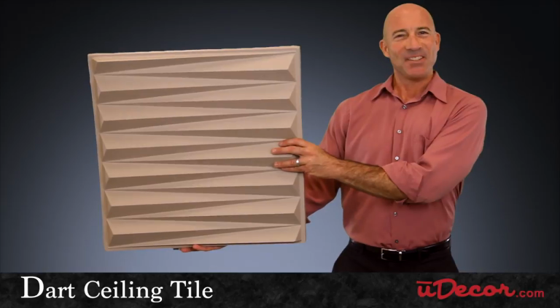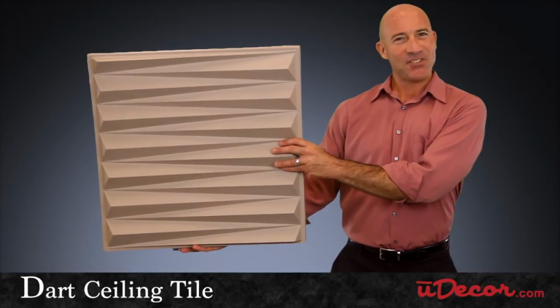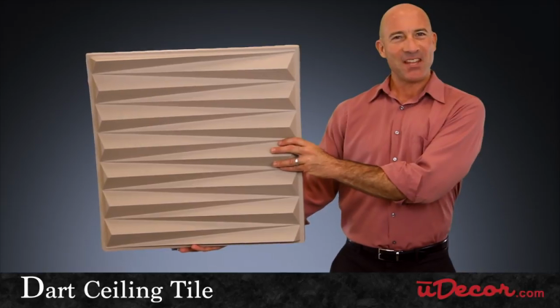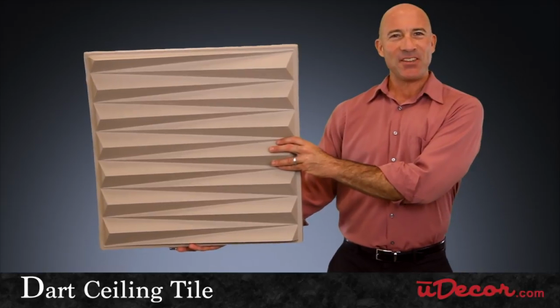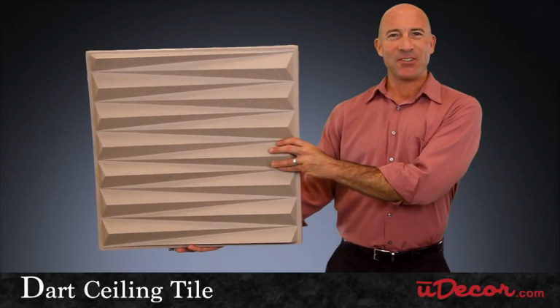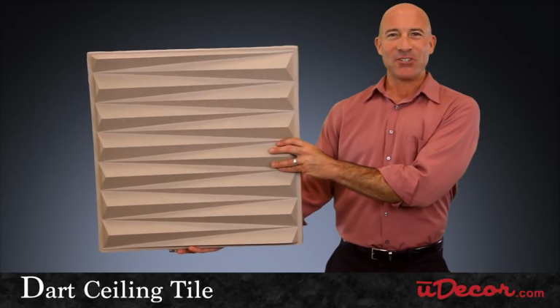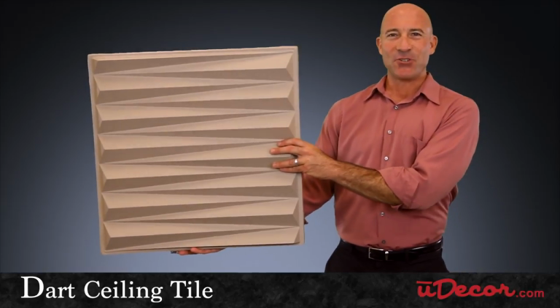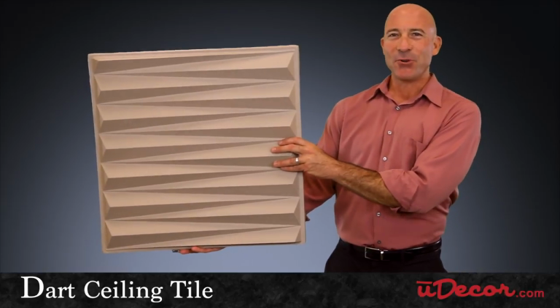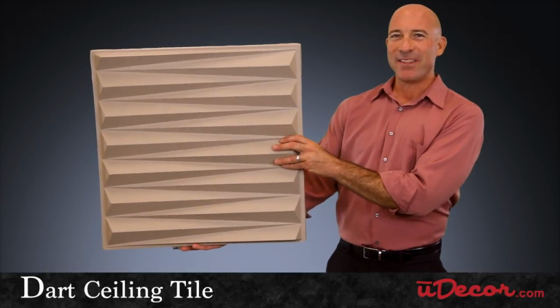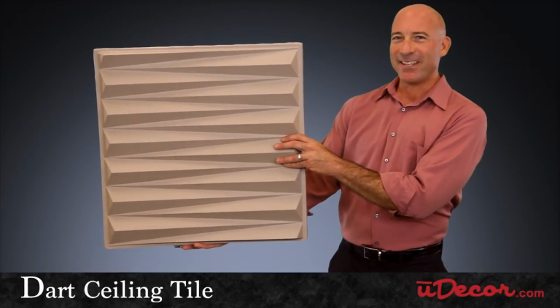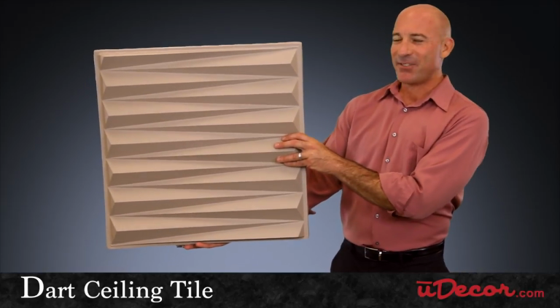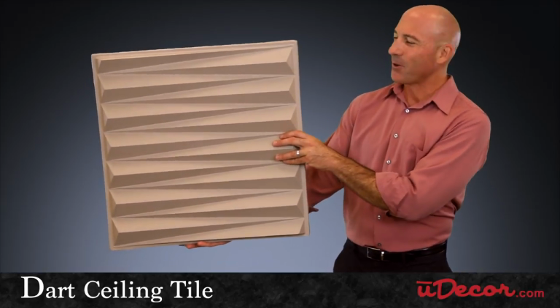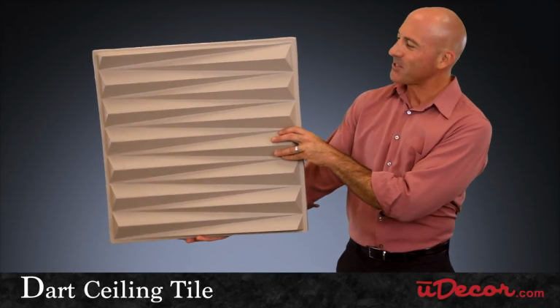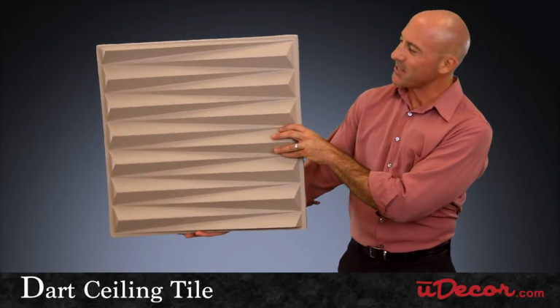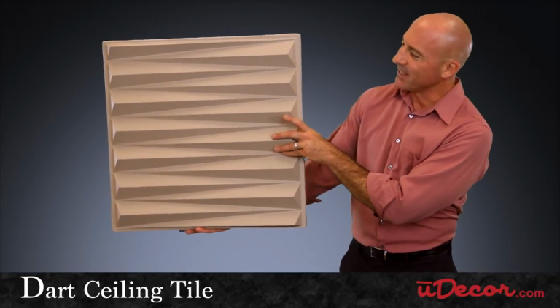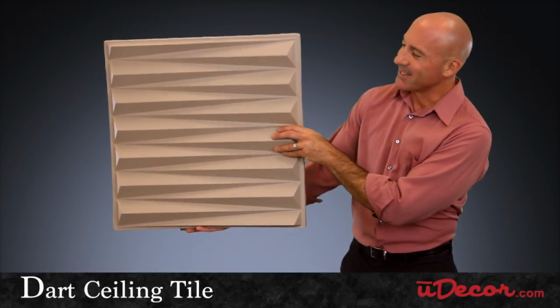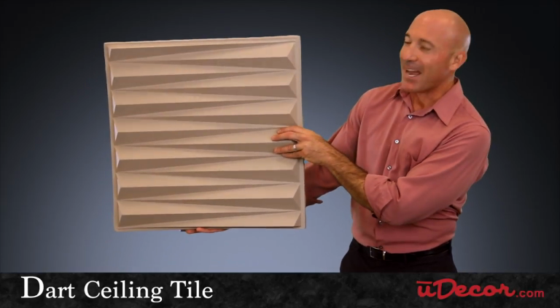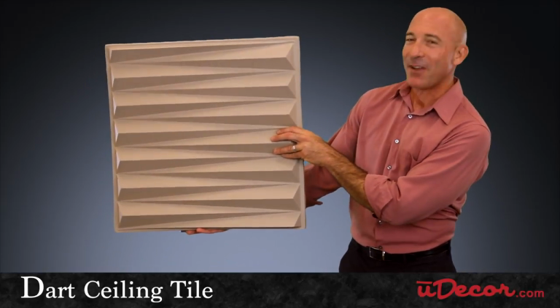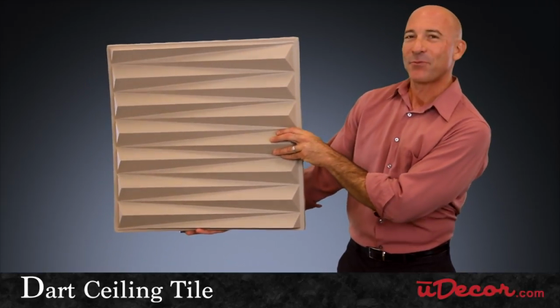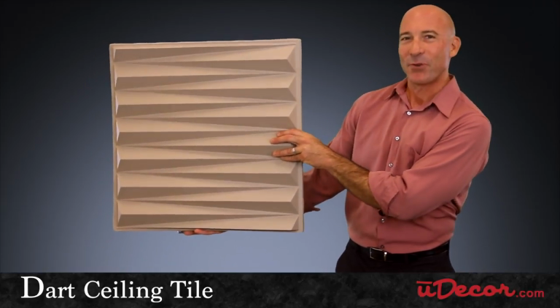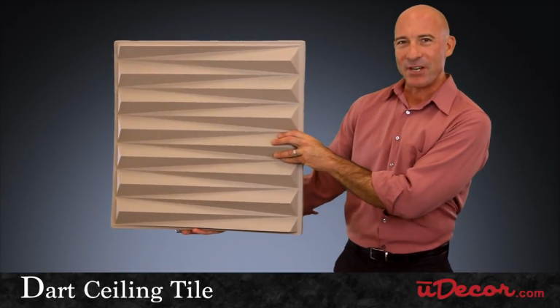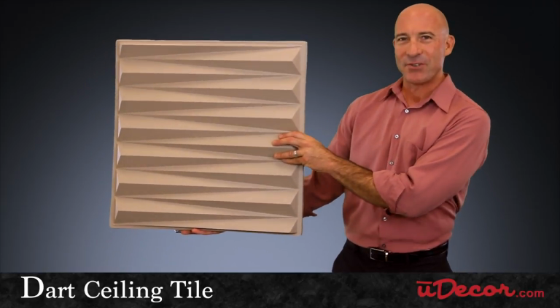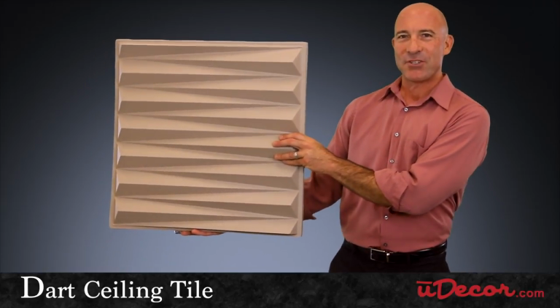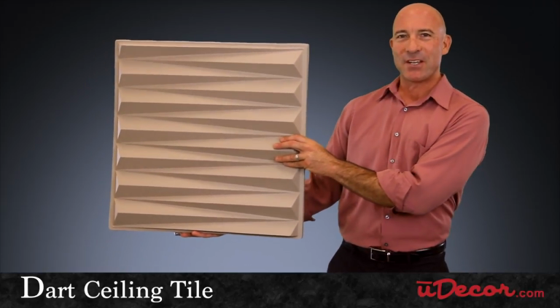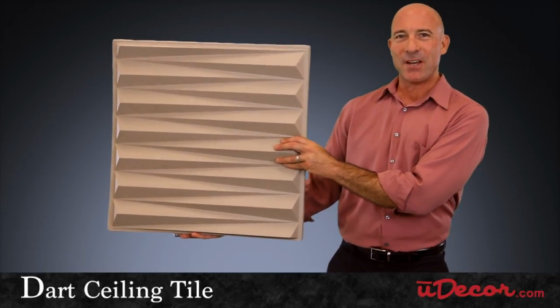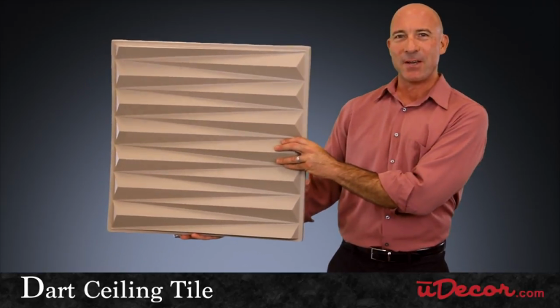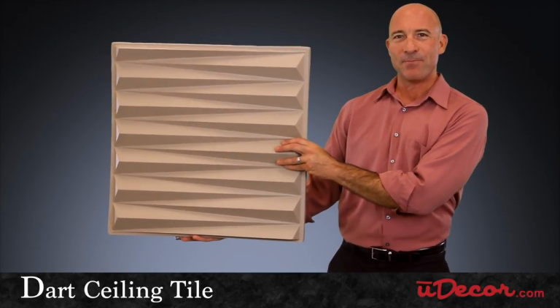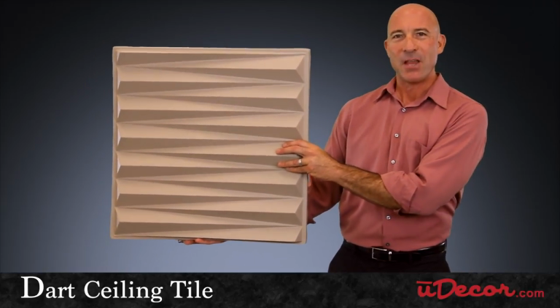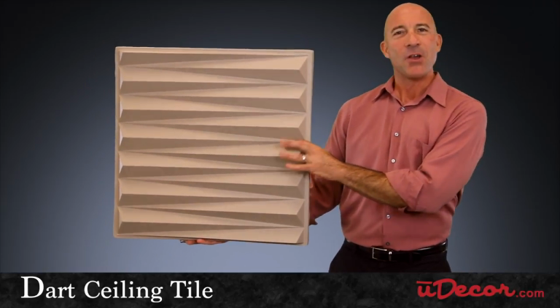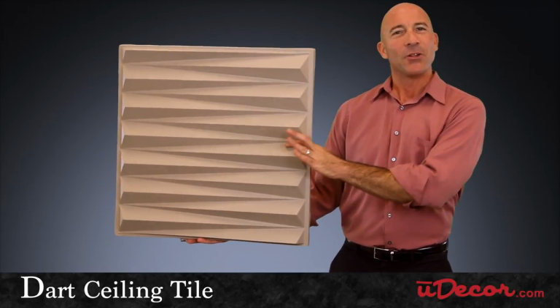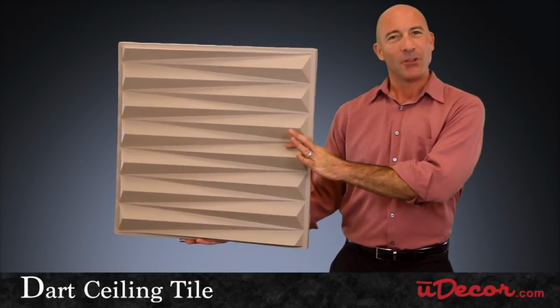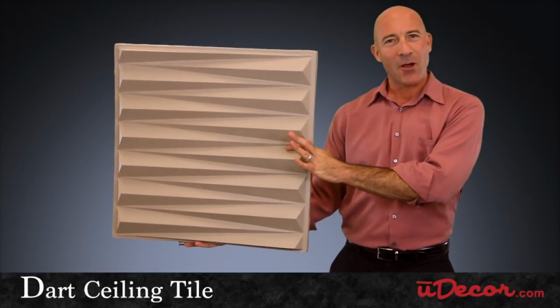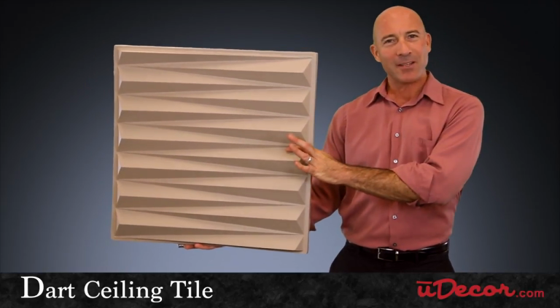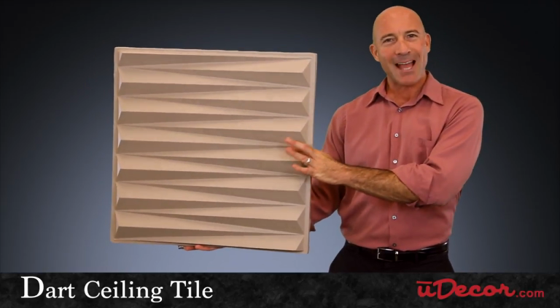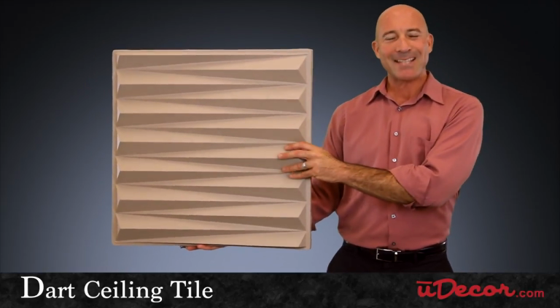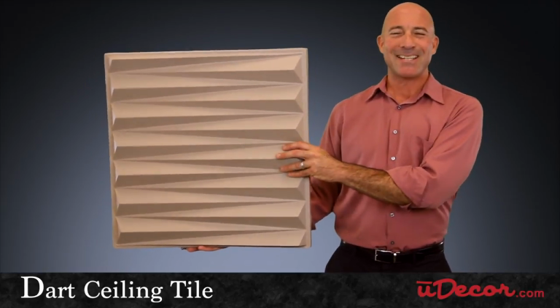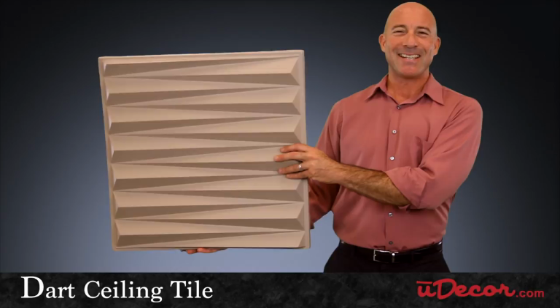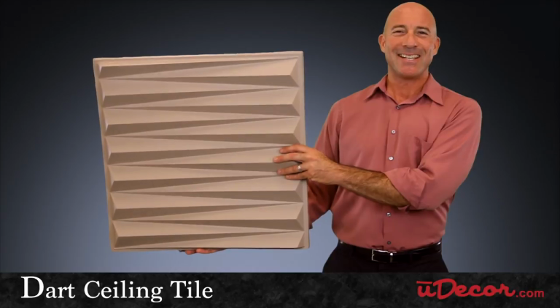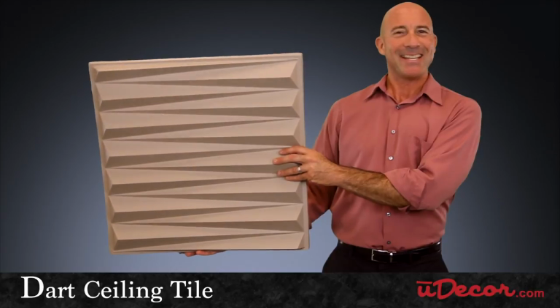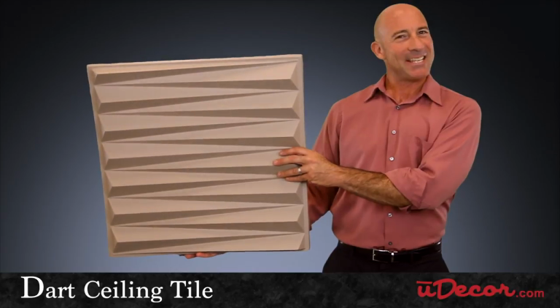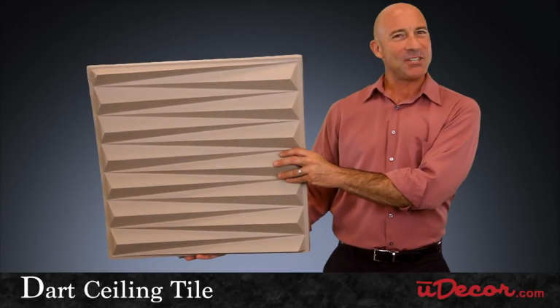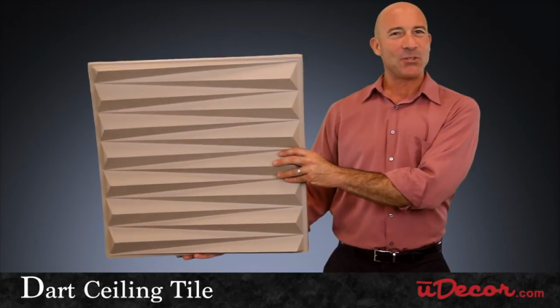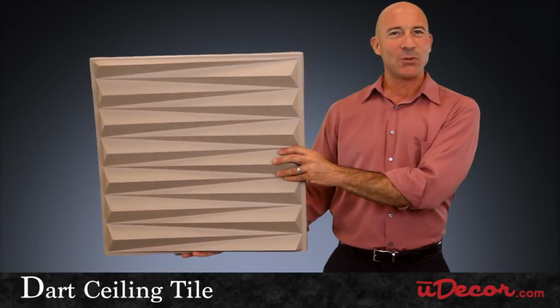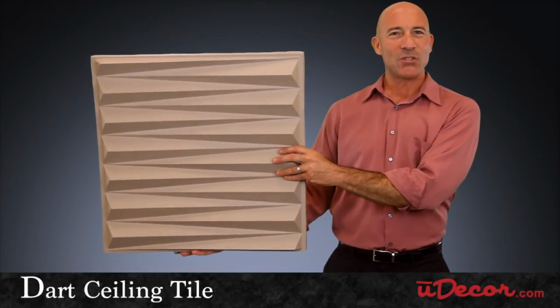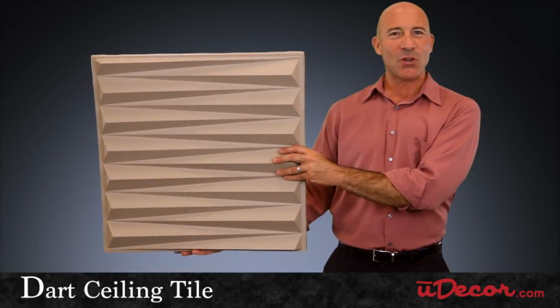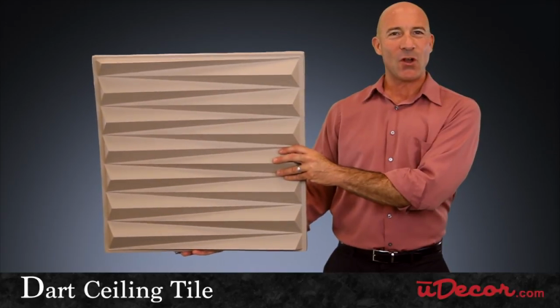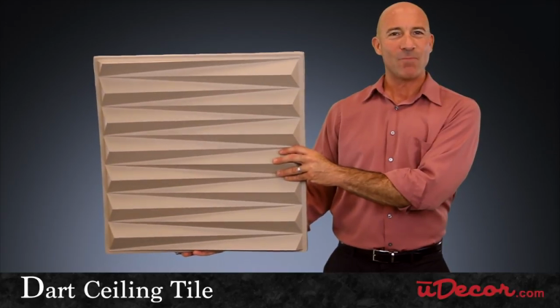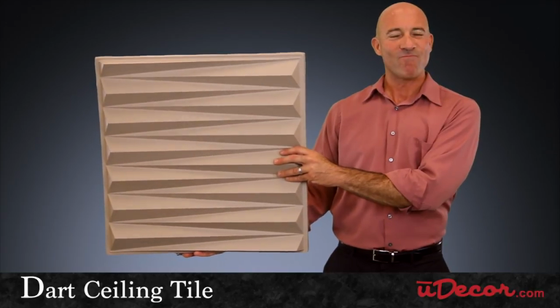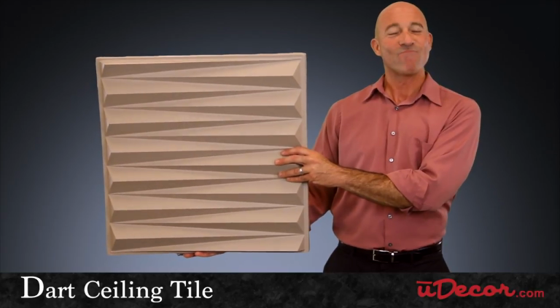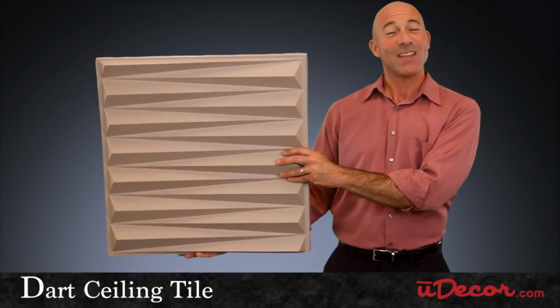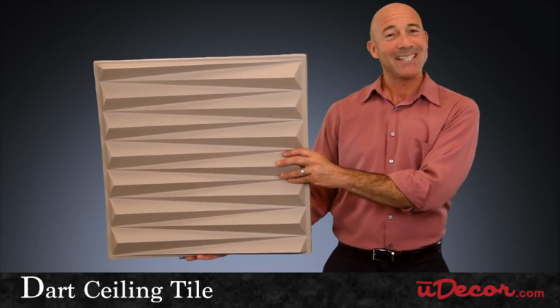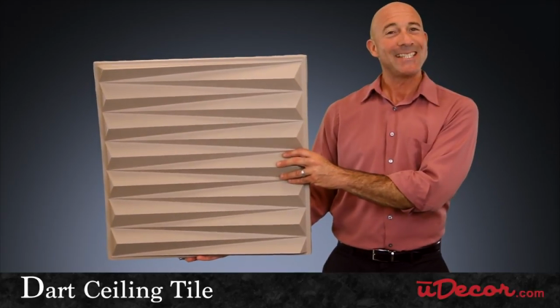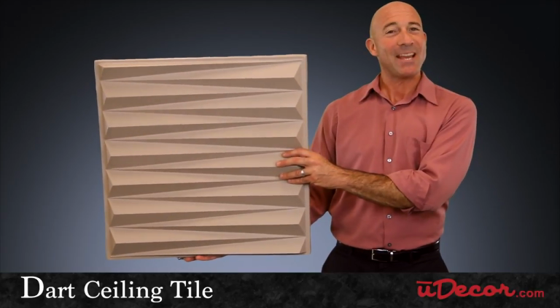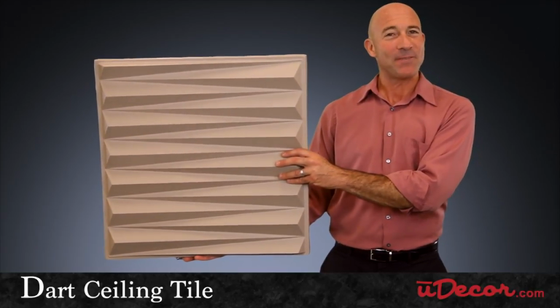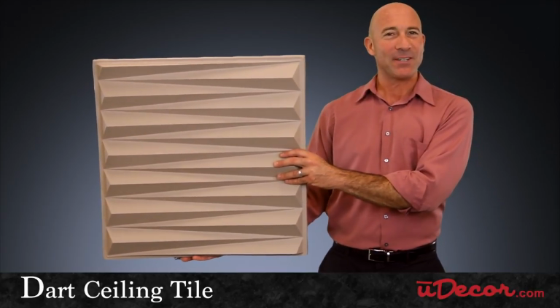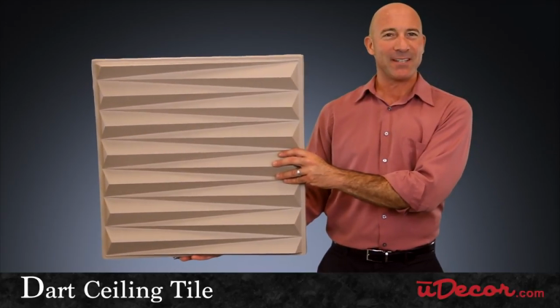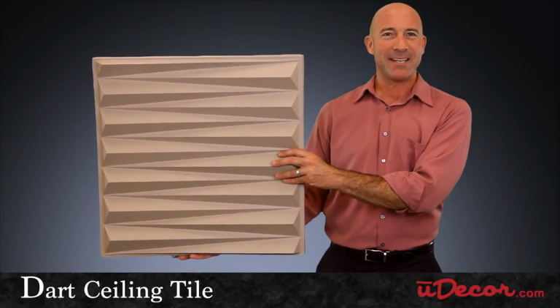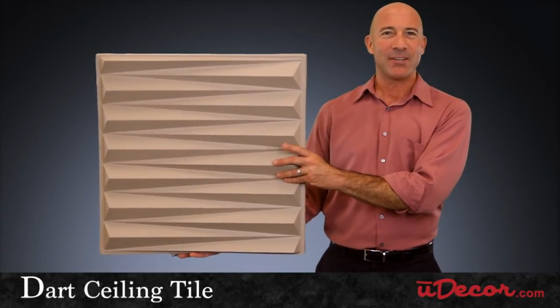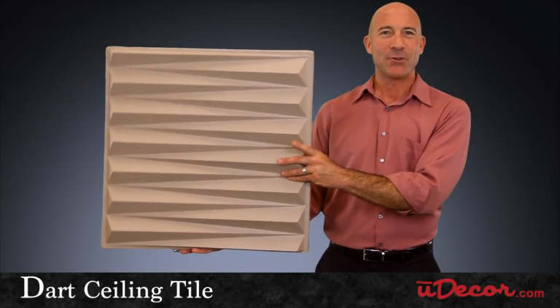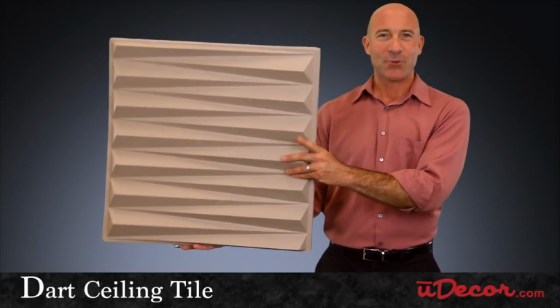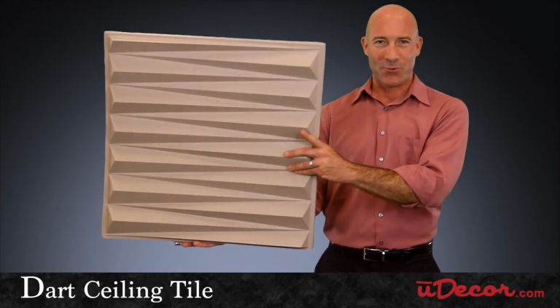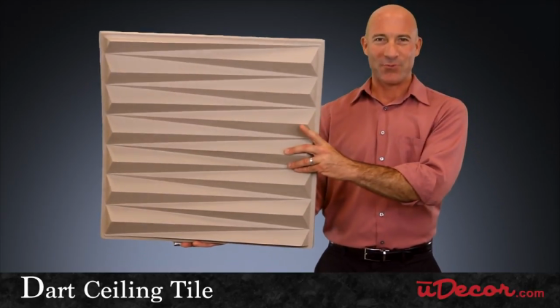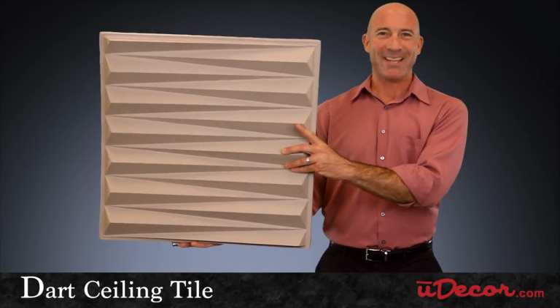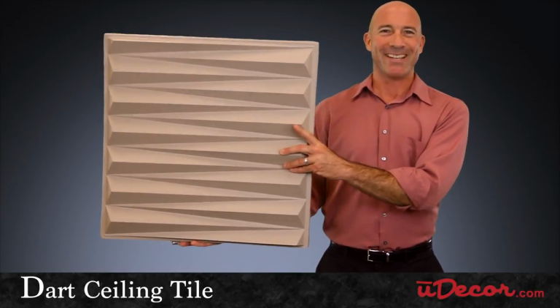Instead, you'll enjoy the dart ceiling tile for years to come. Long lasting, easy to install, and definitely groovy.